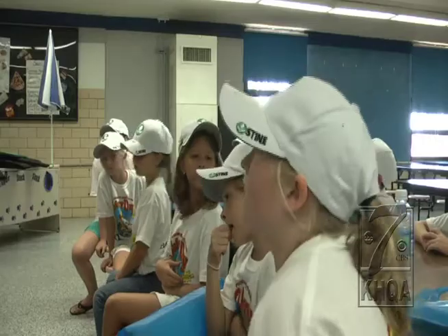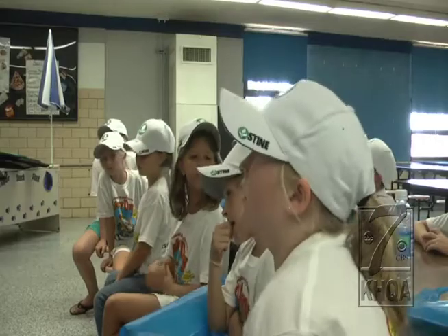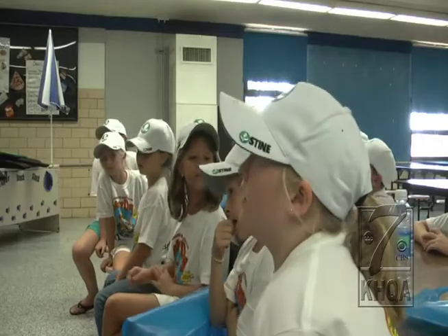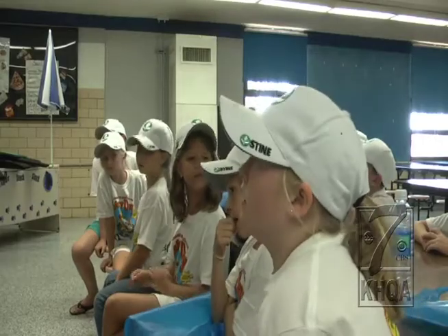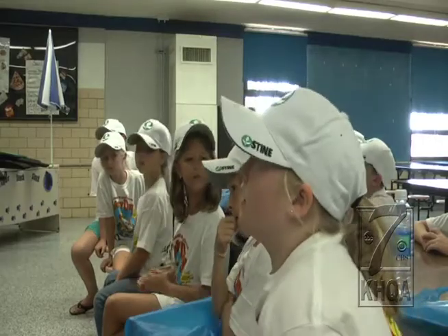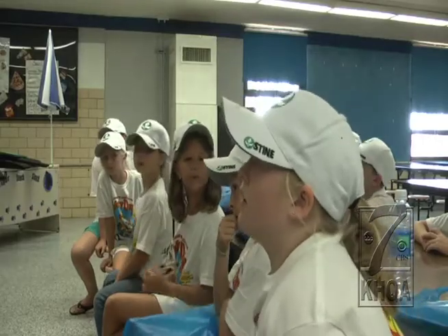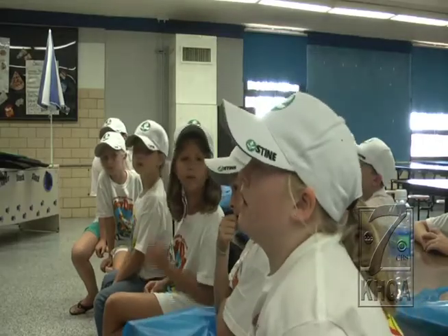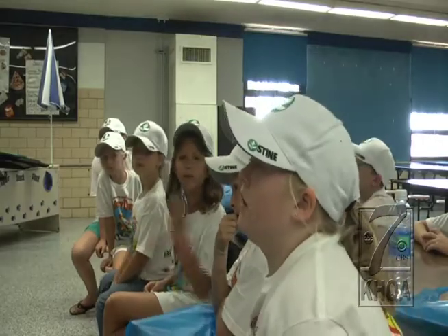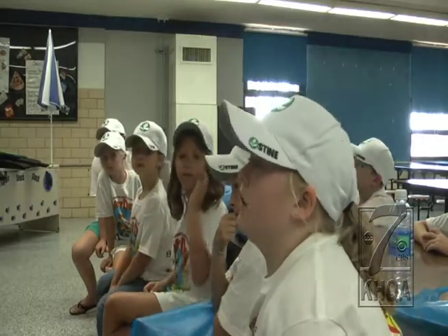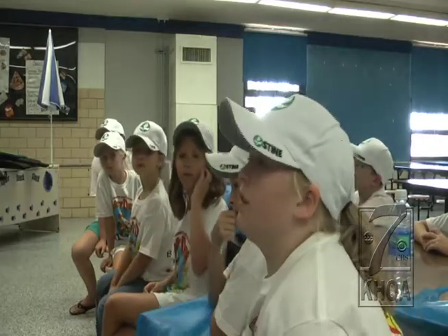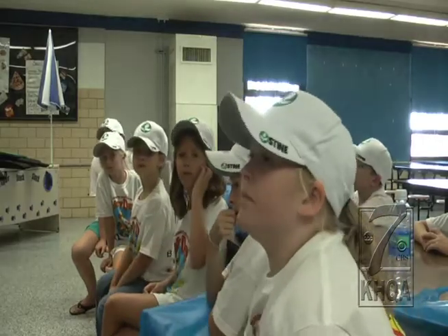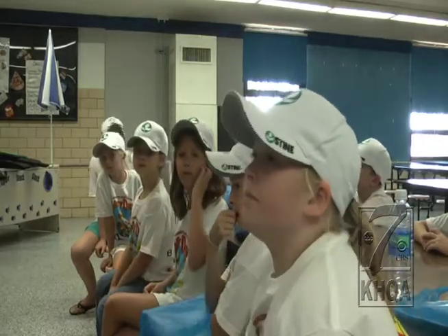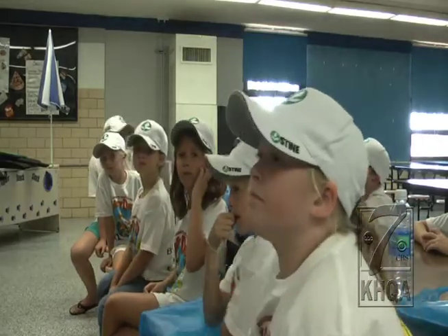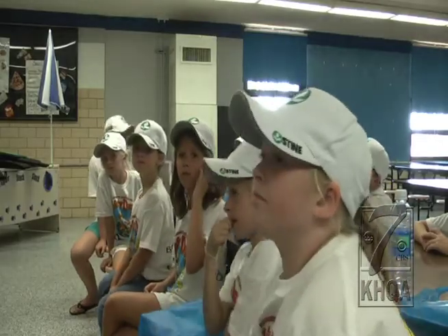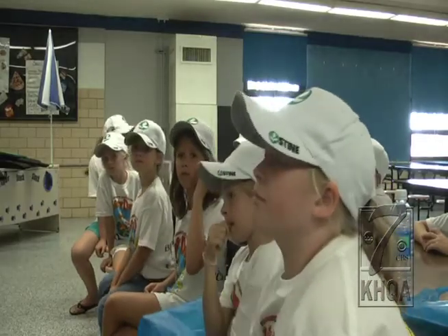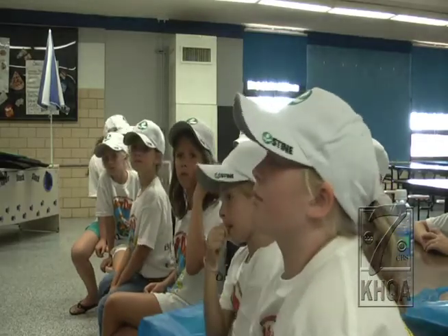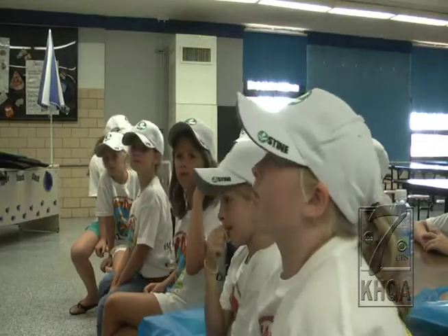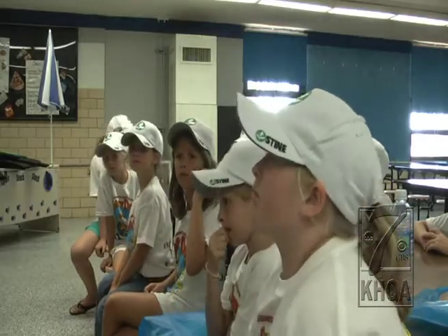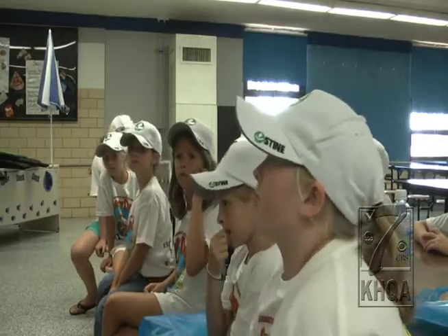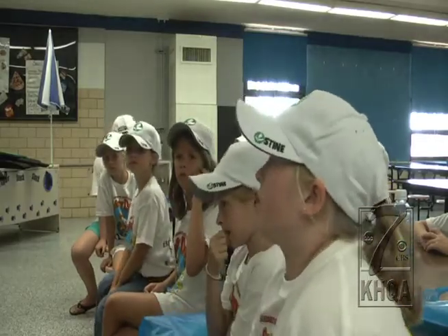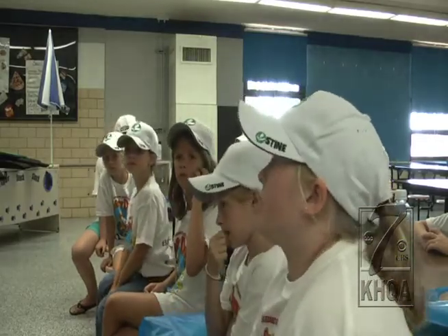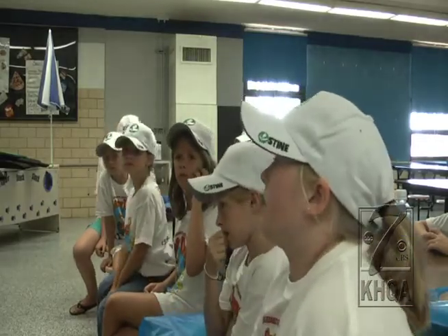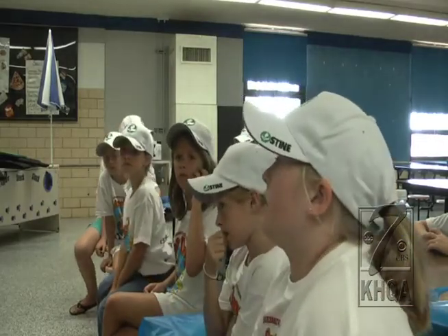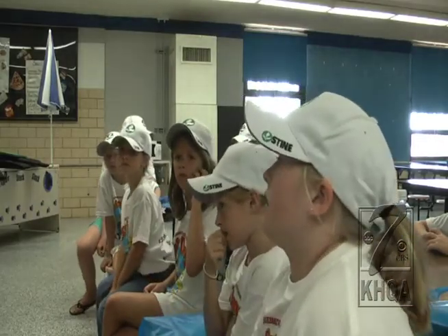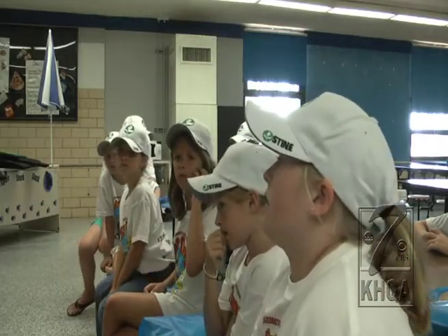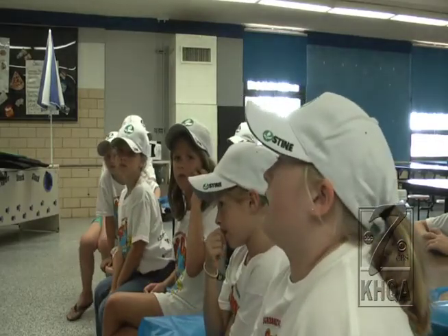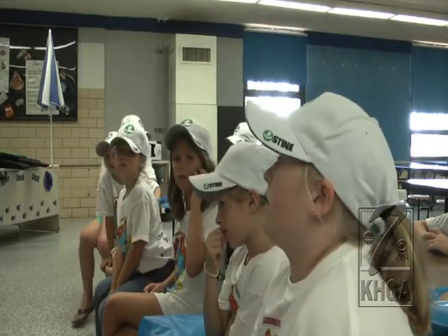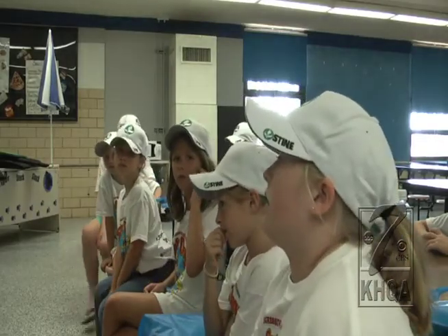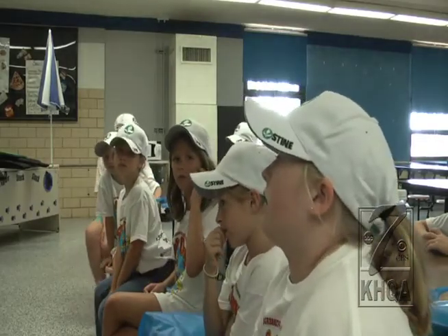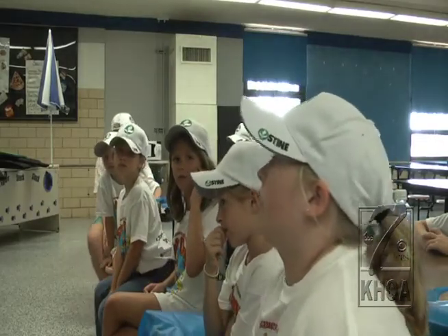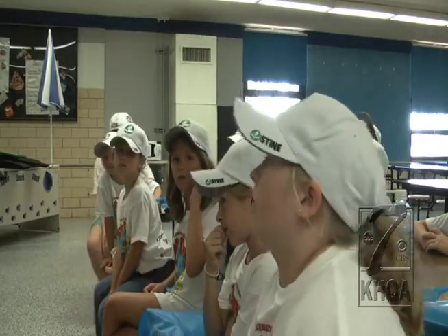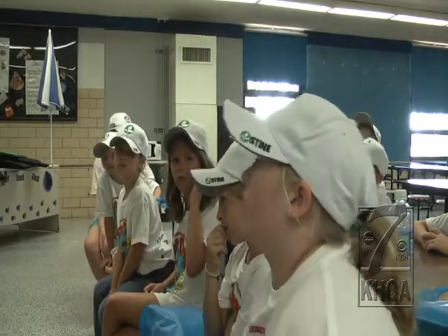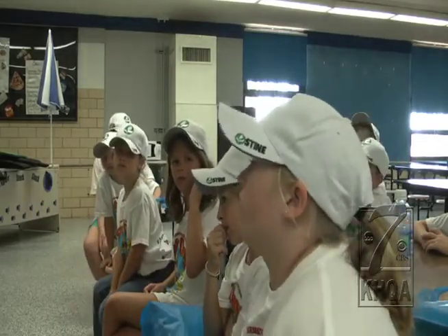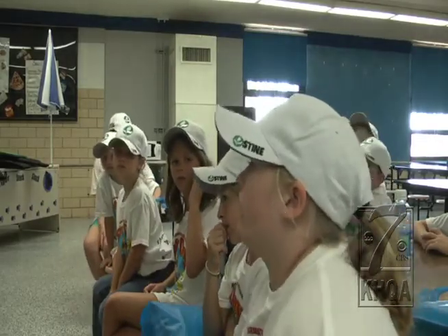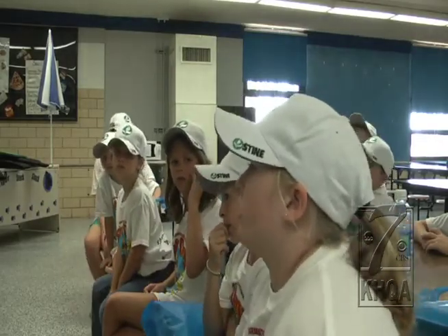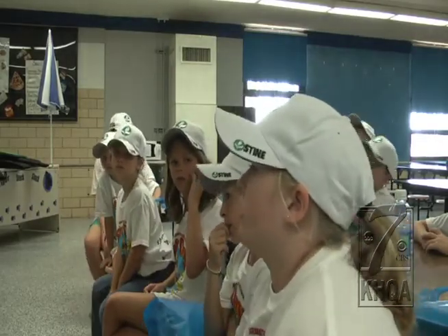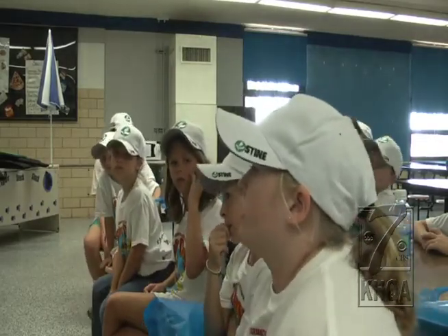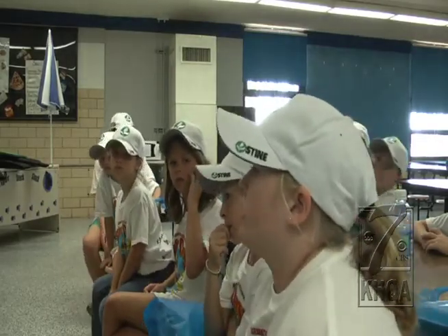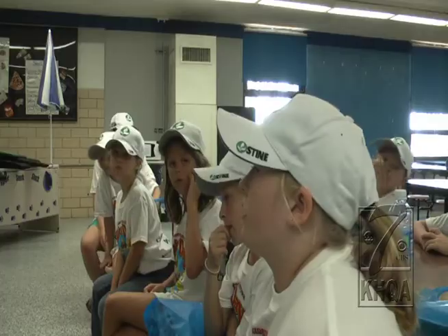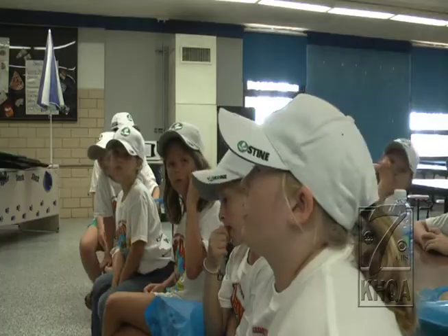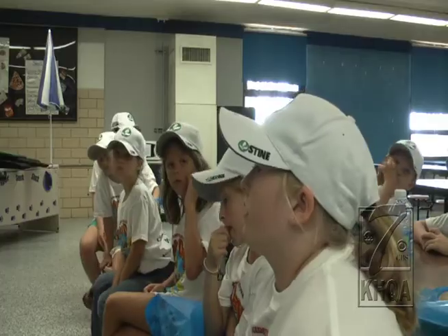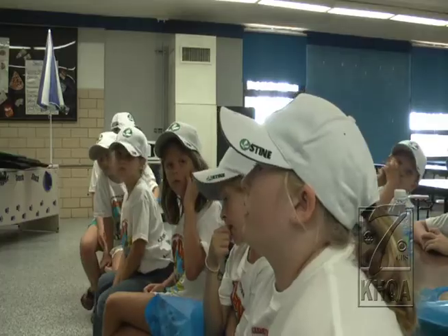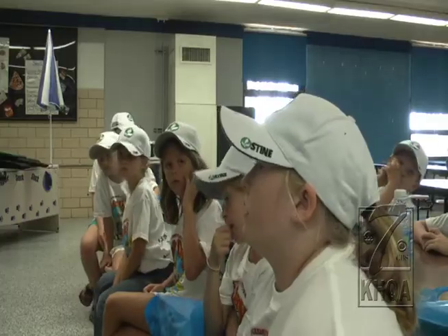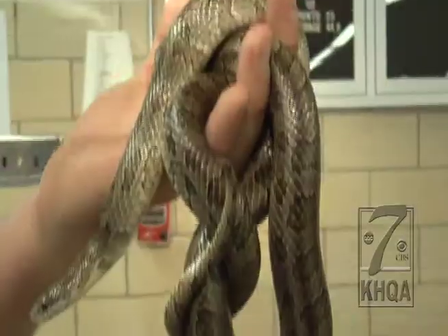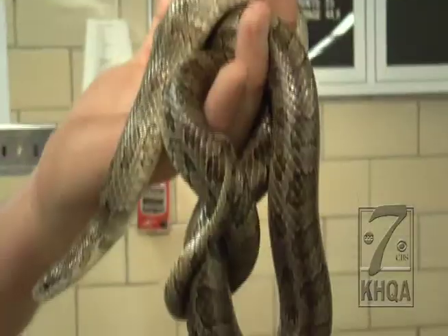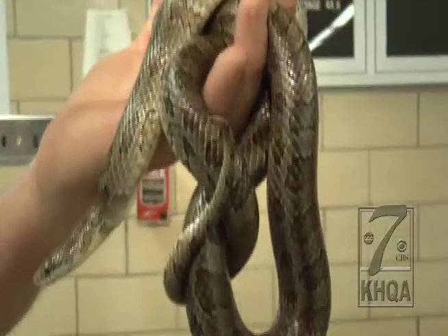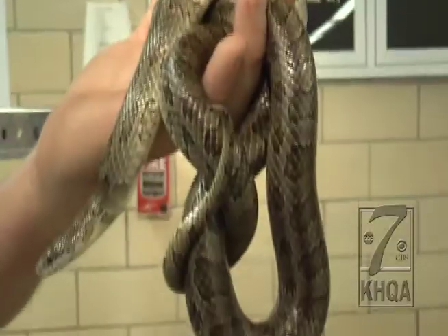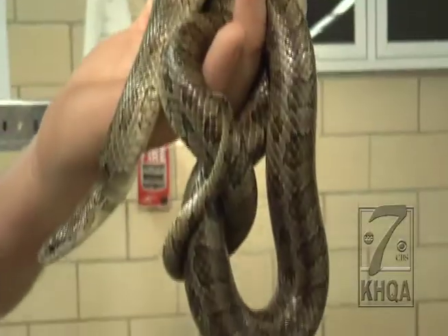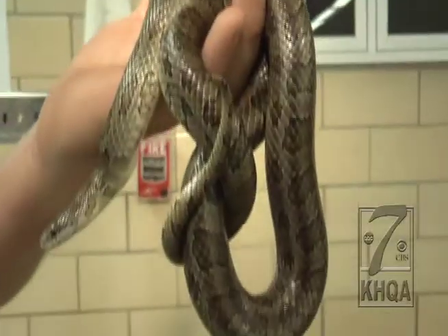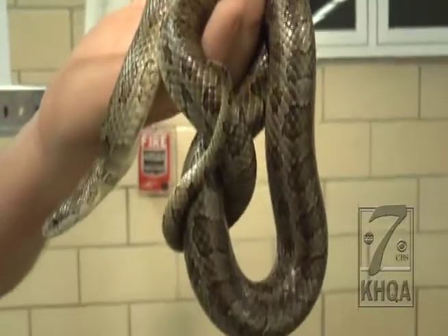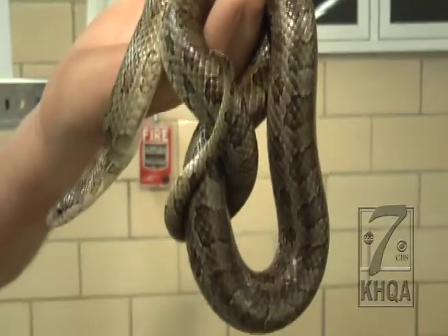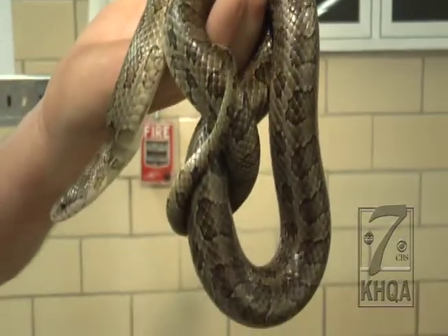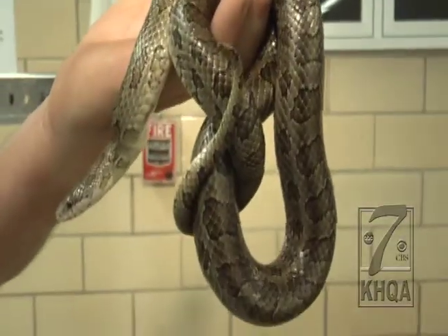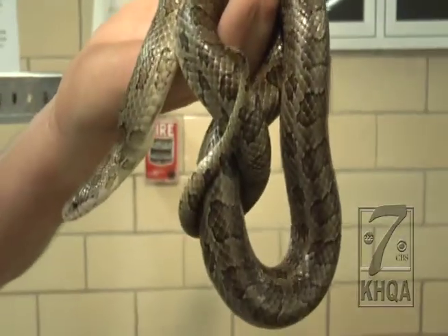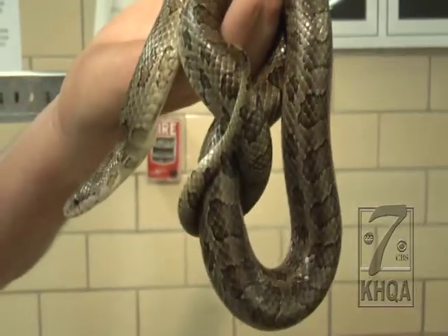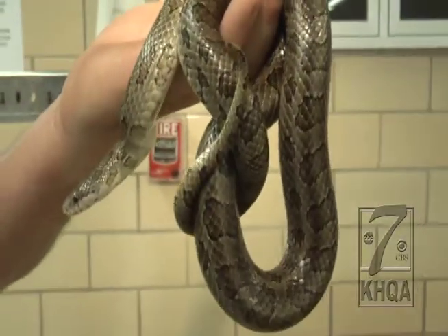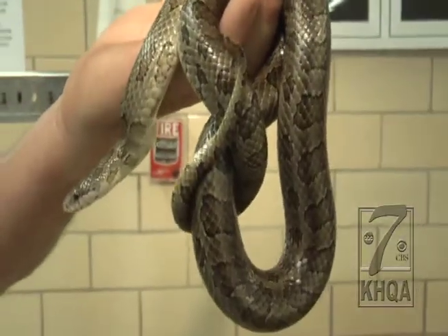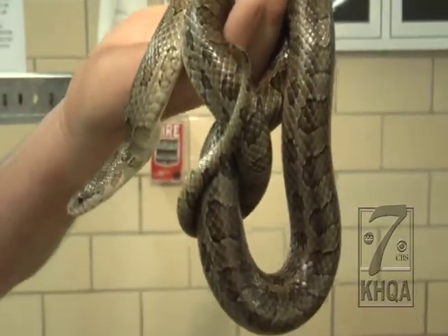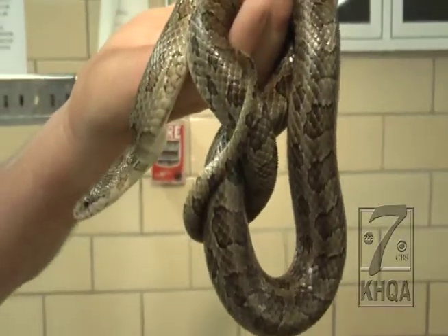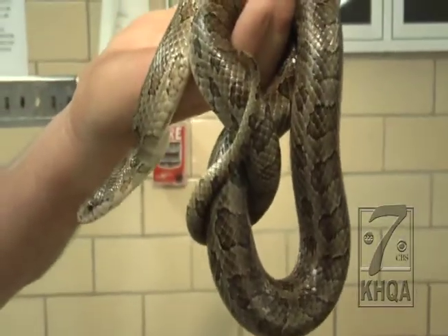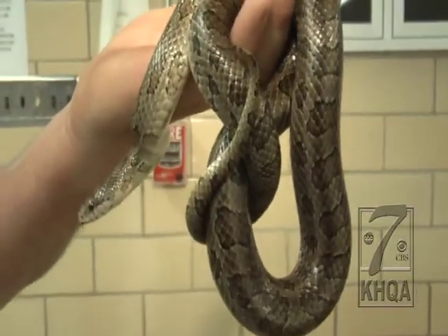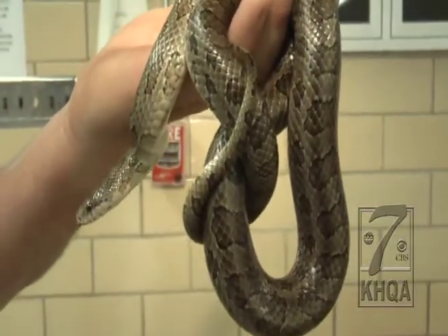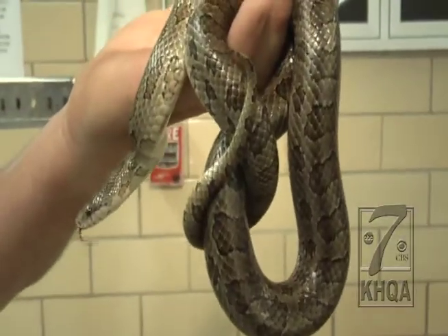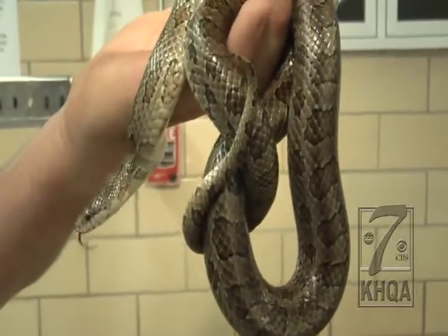Most likely, the snakes you see are the non-venomous variety, such as the prairie king snake, black rat snake, and garter snake.